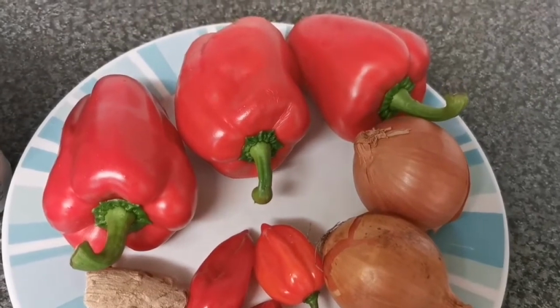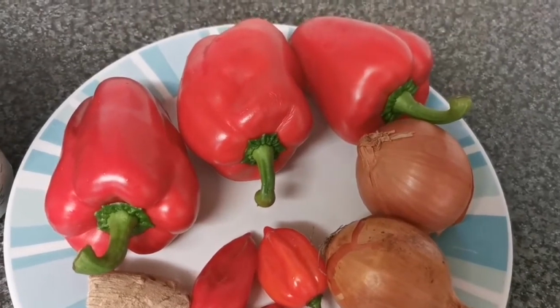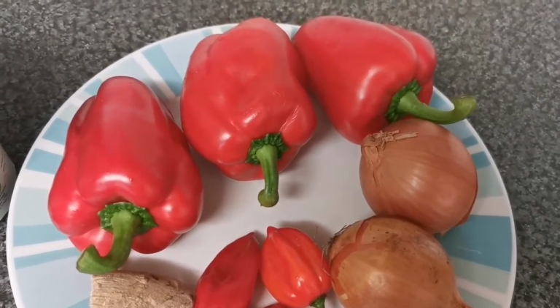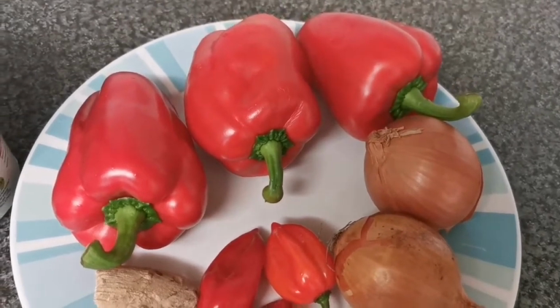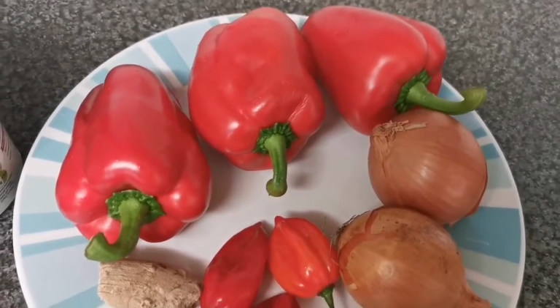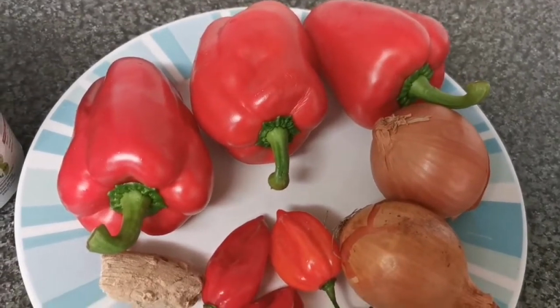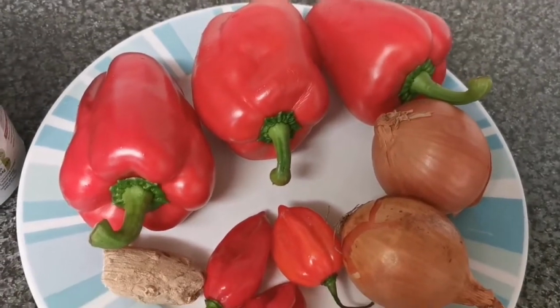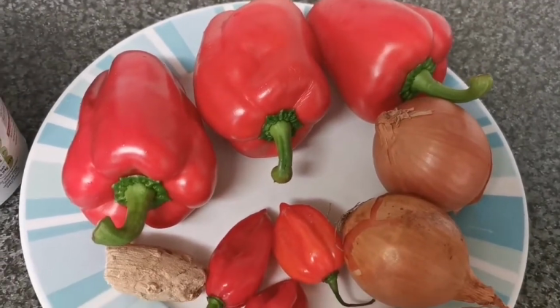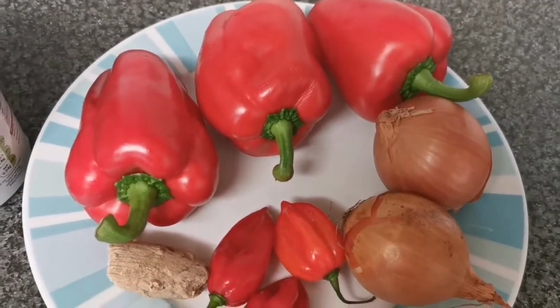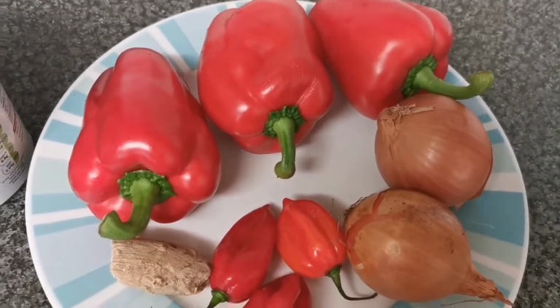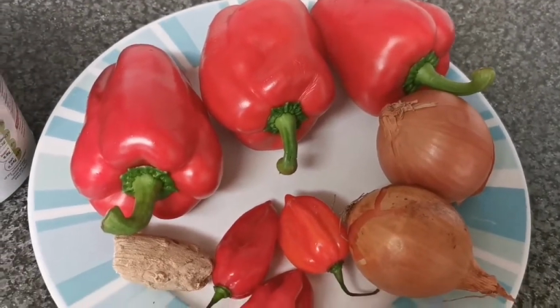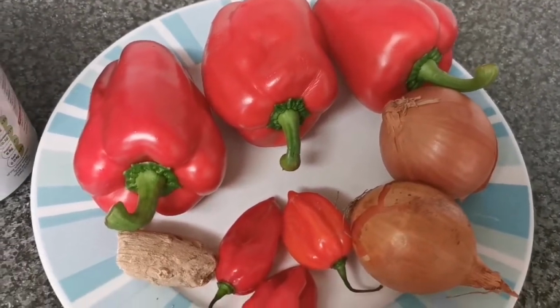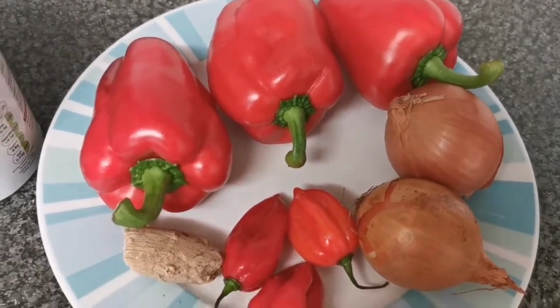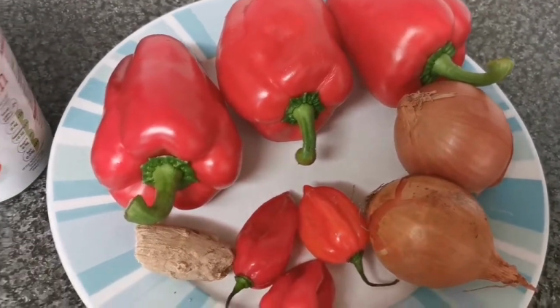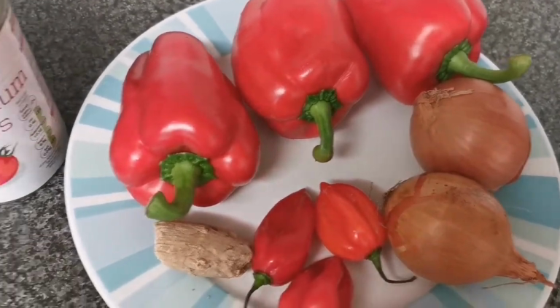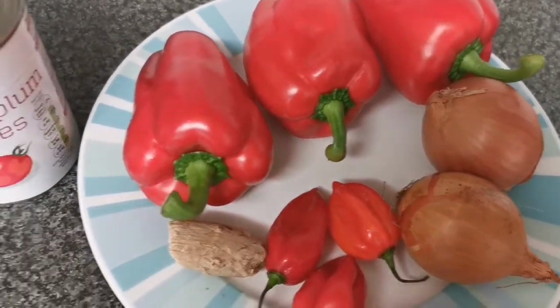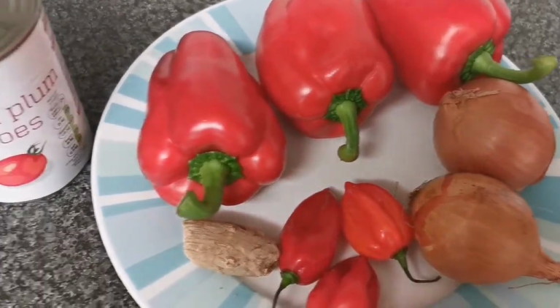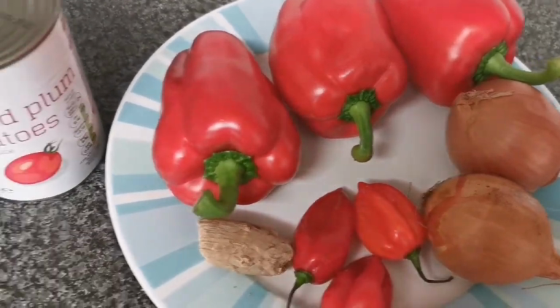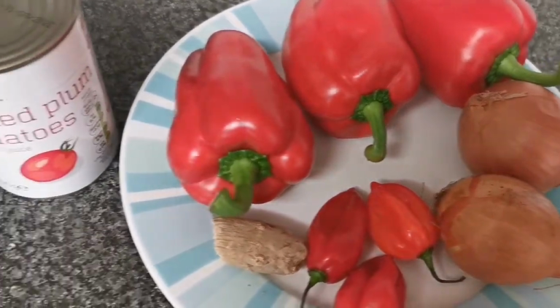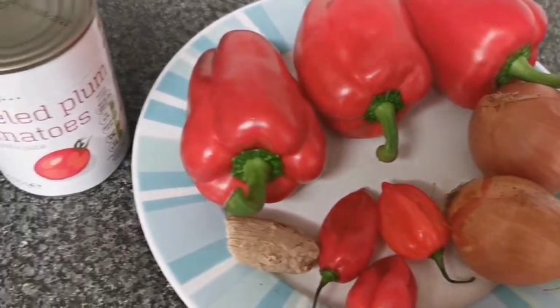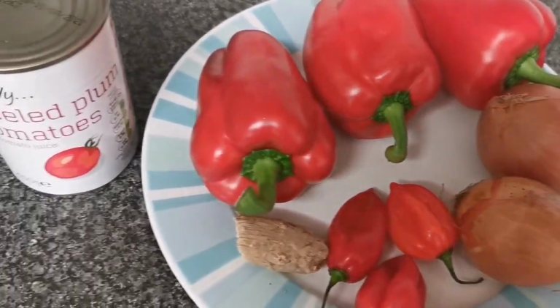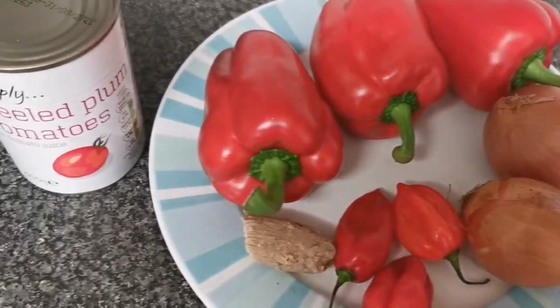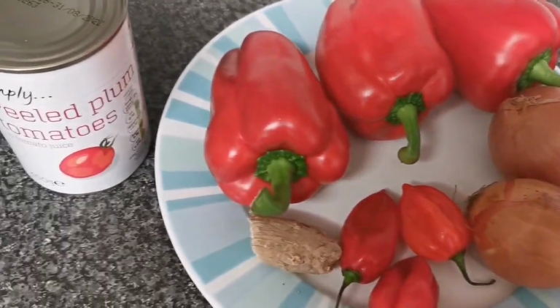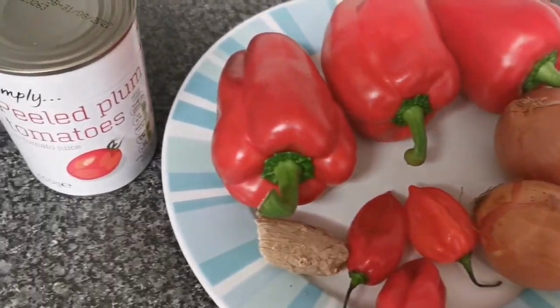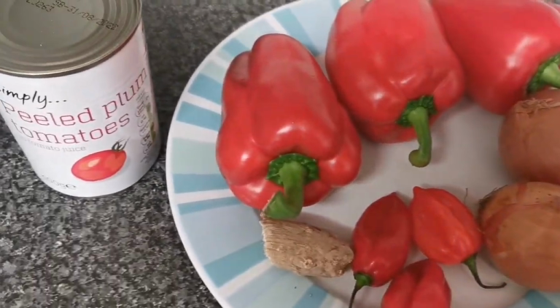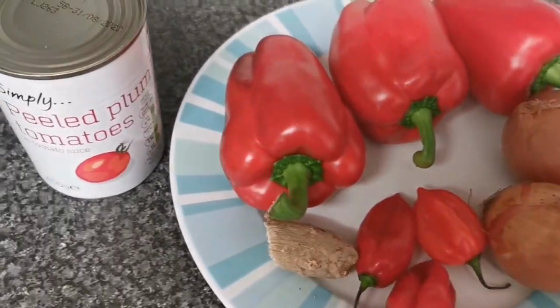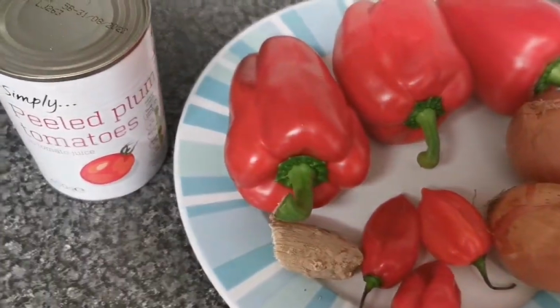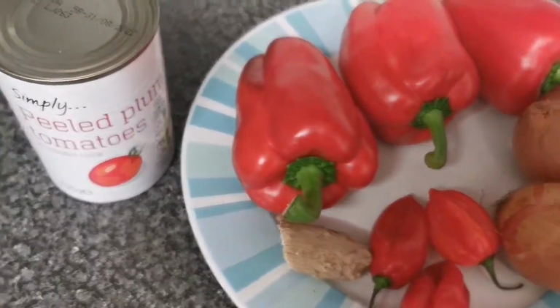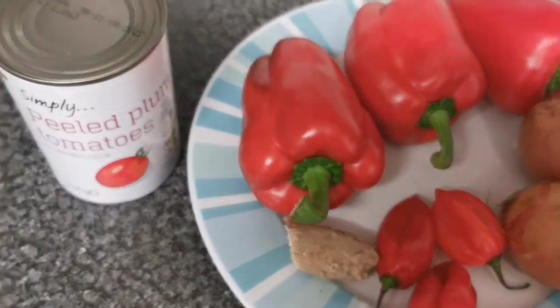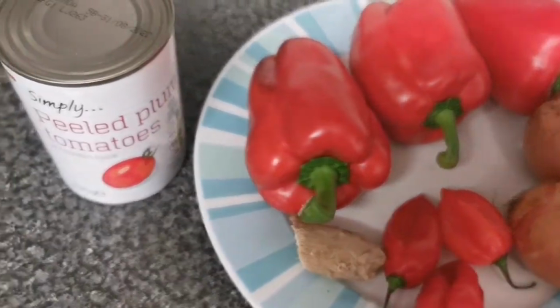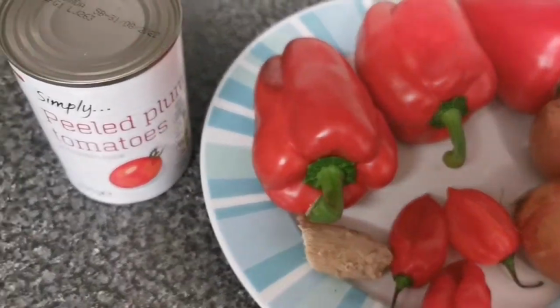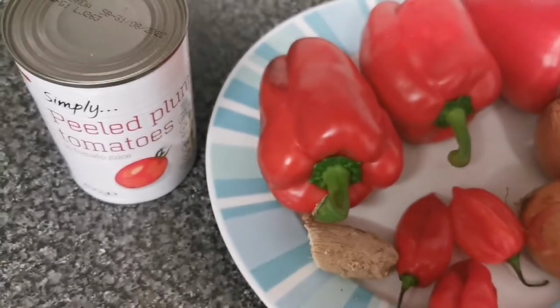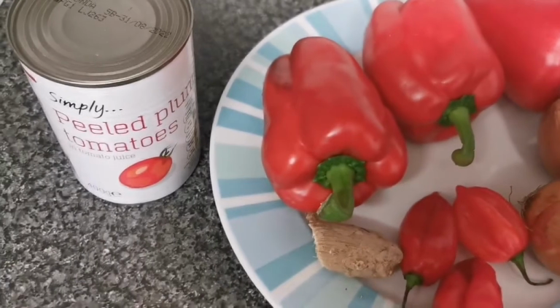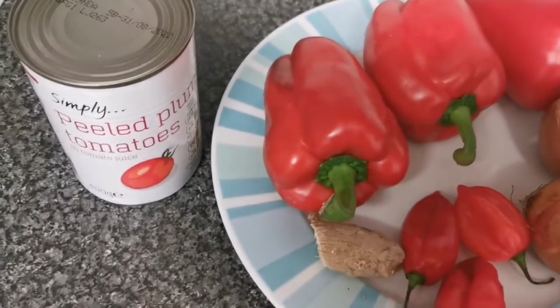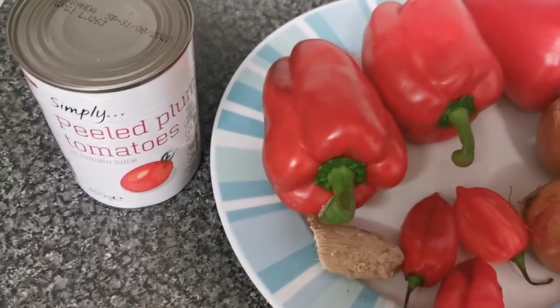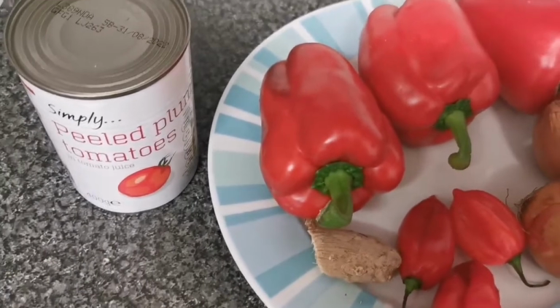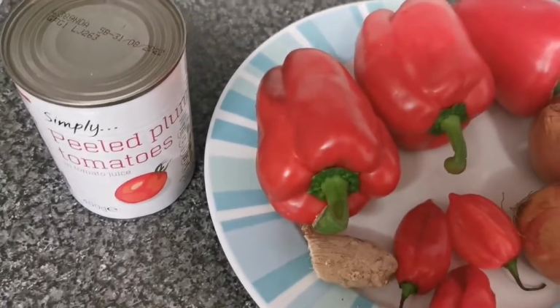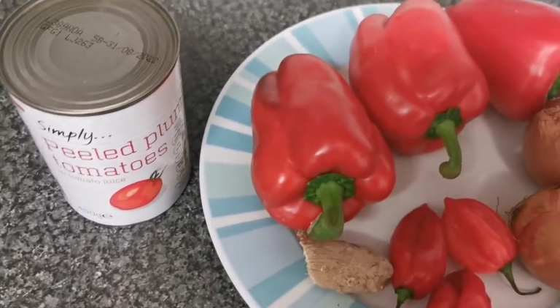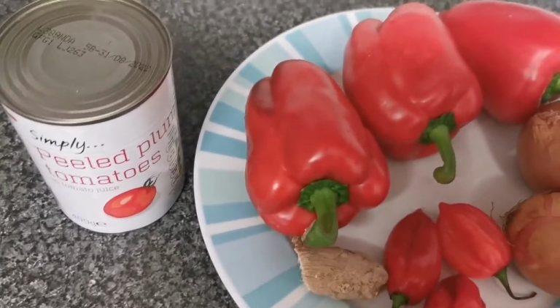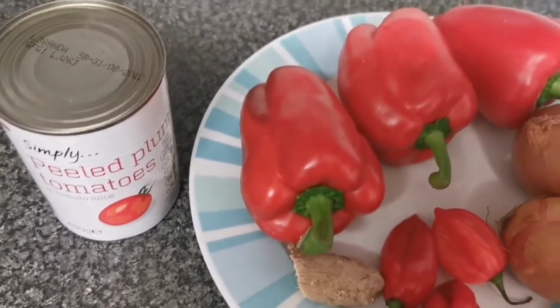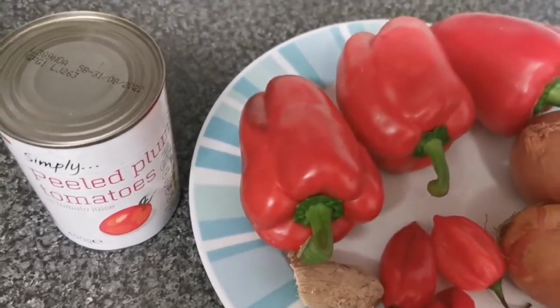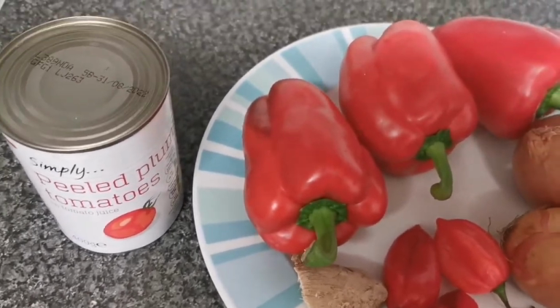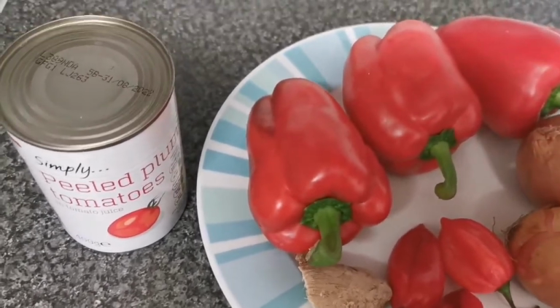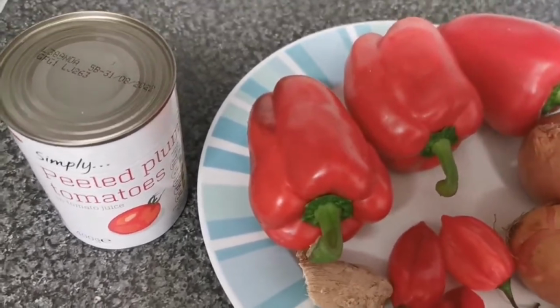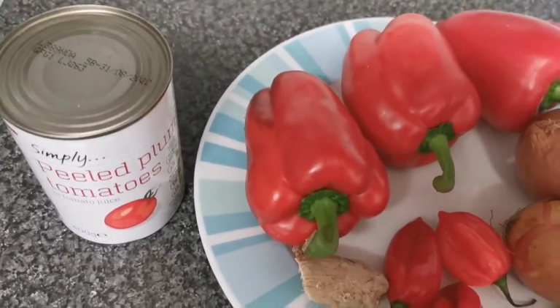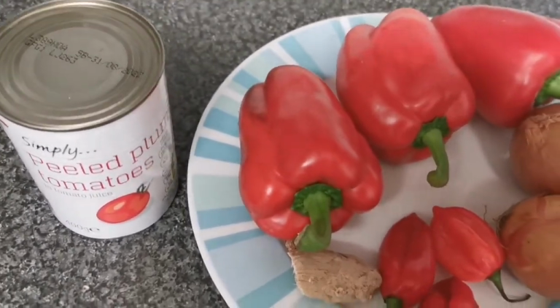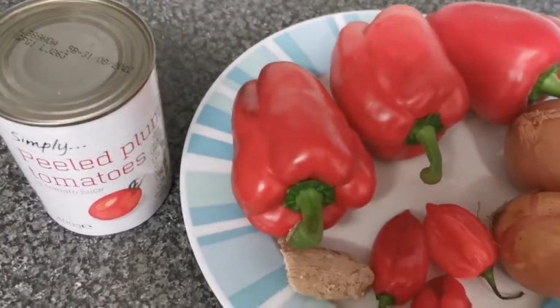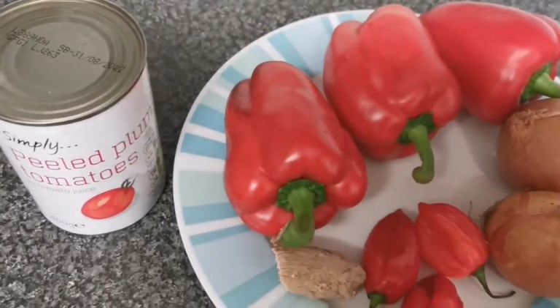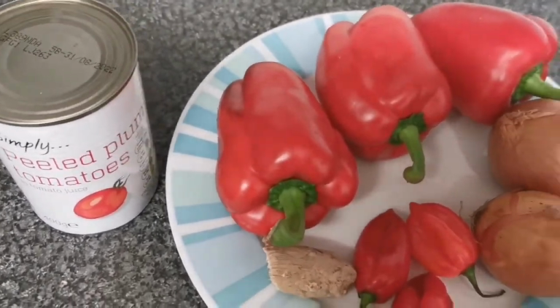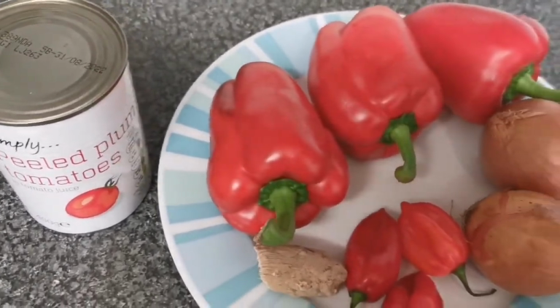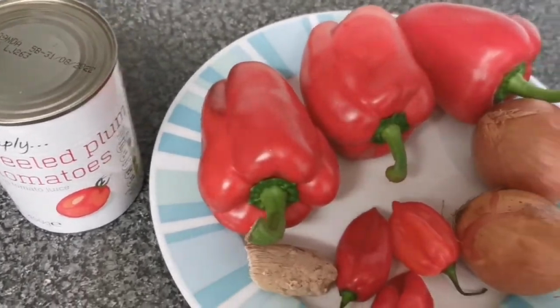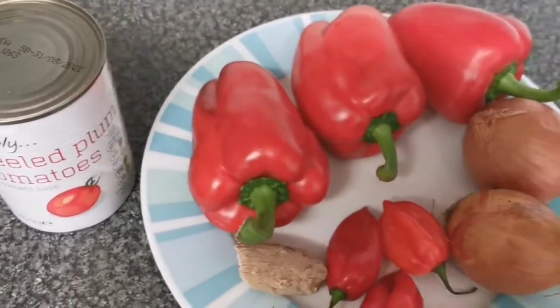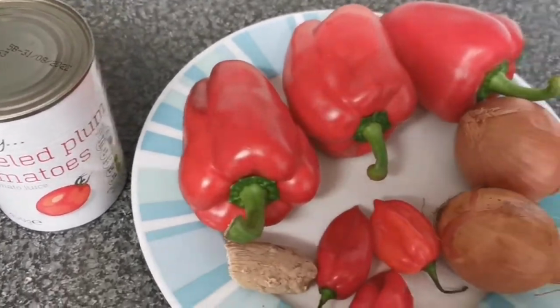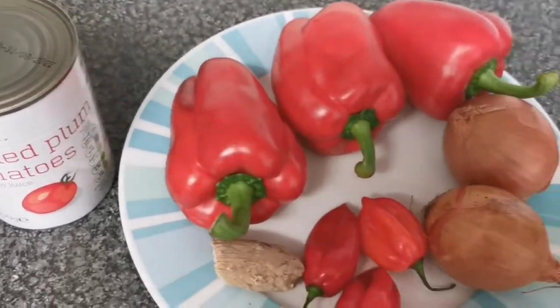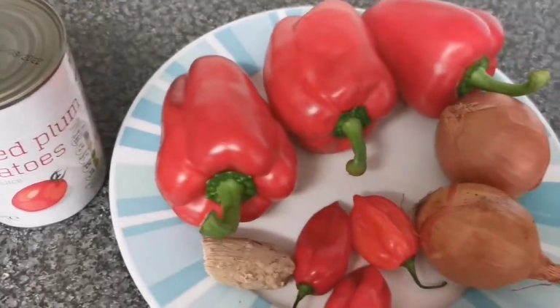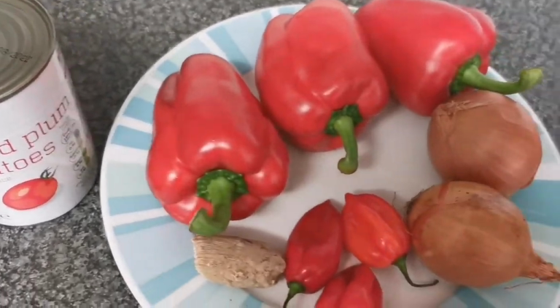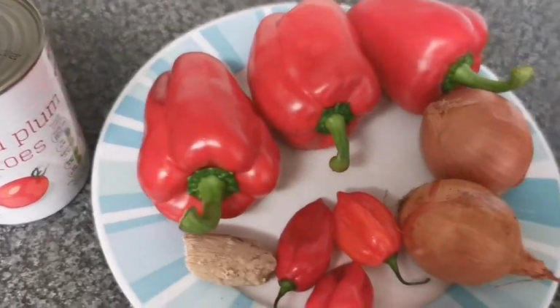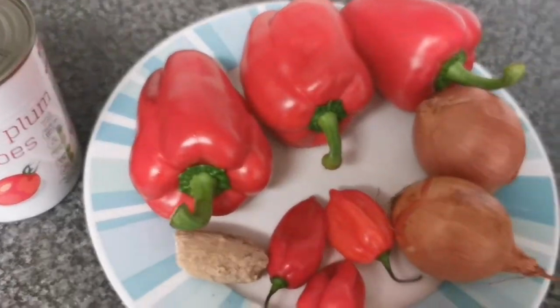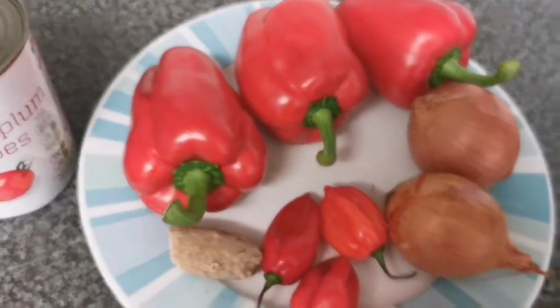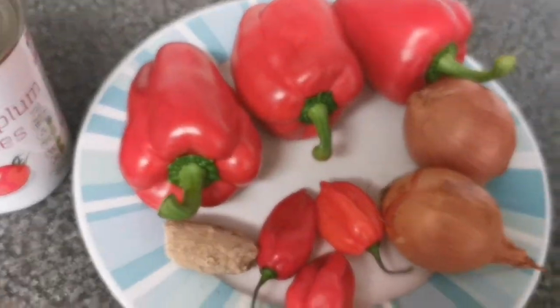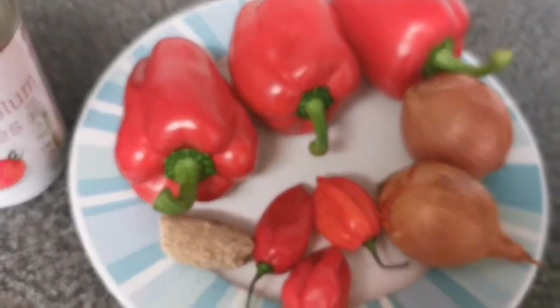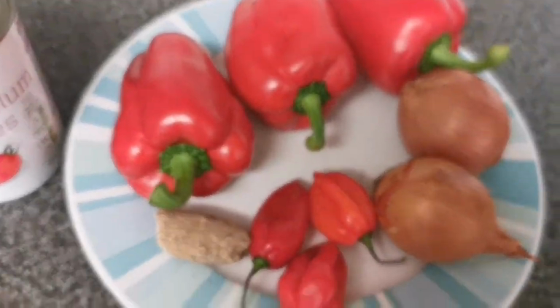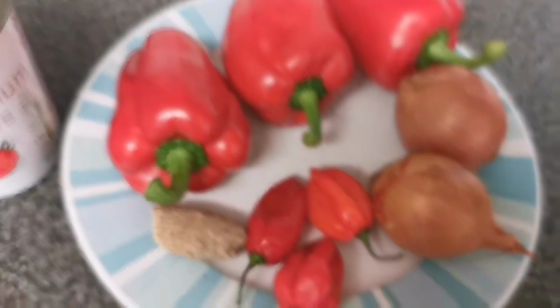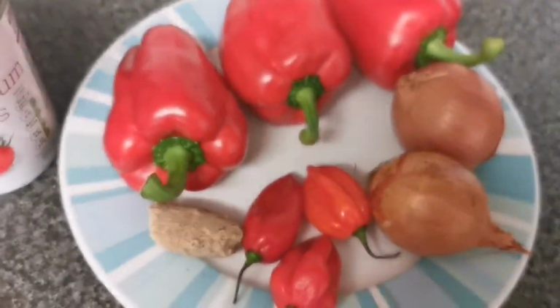Hello everyone, you're welcome to my channel. My name is Juliana. Today I'm going to be making Nigerian jollof rice.